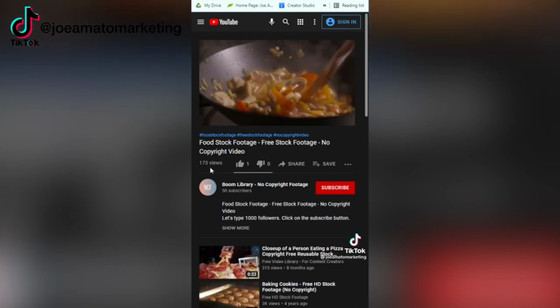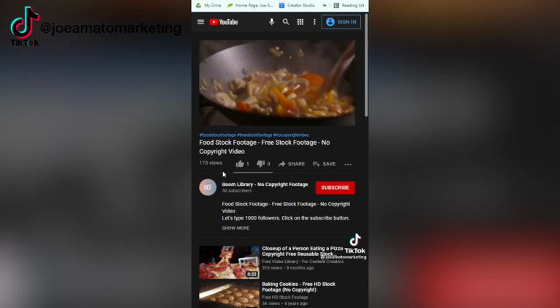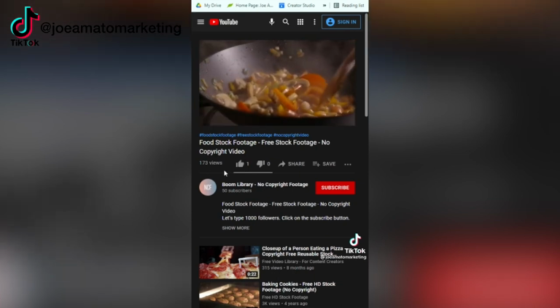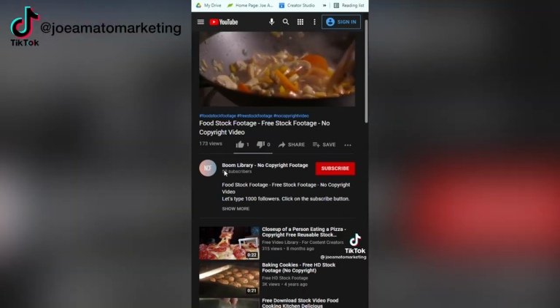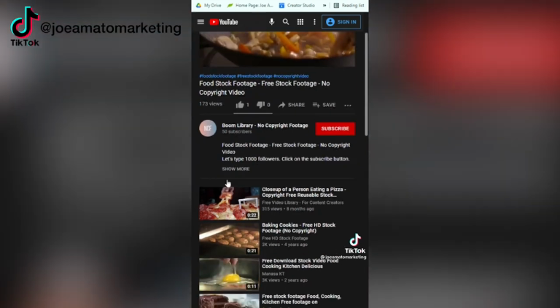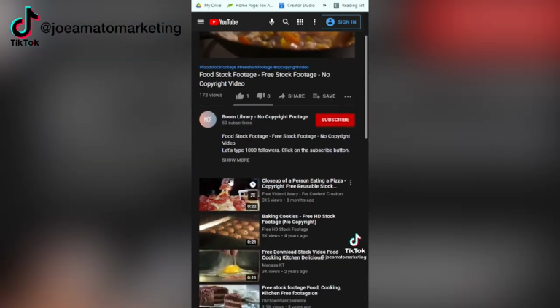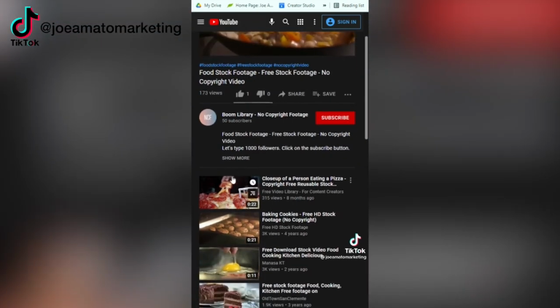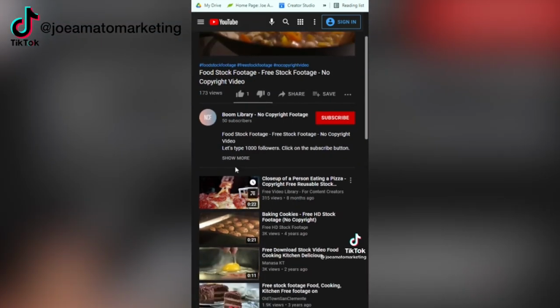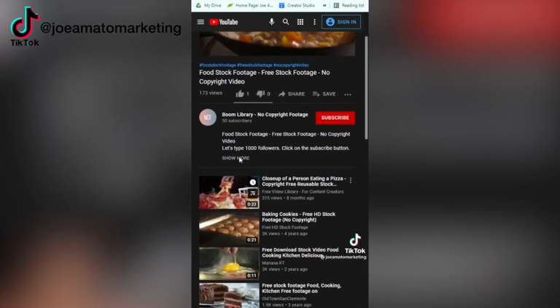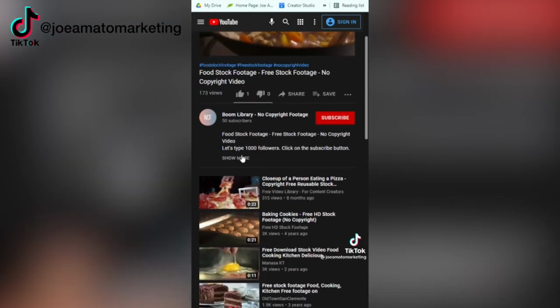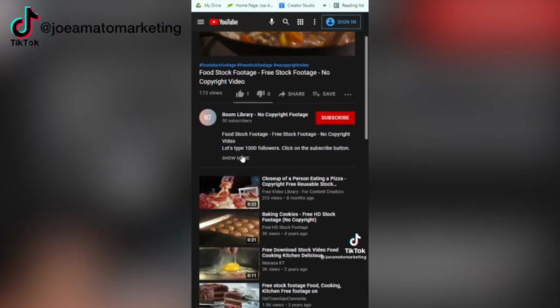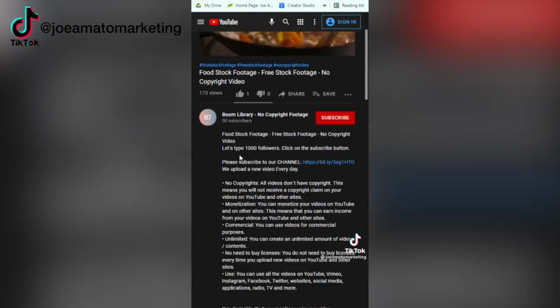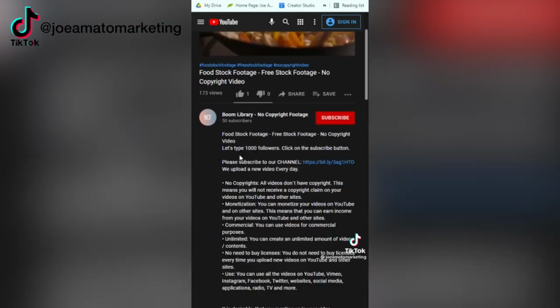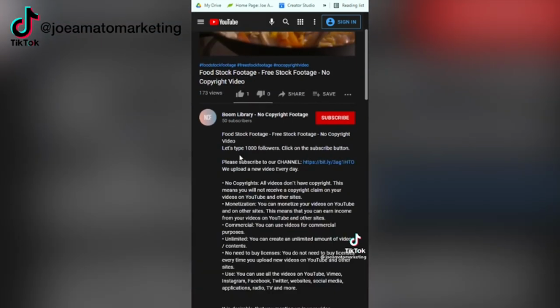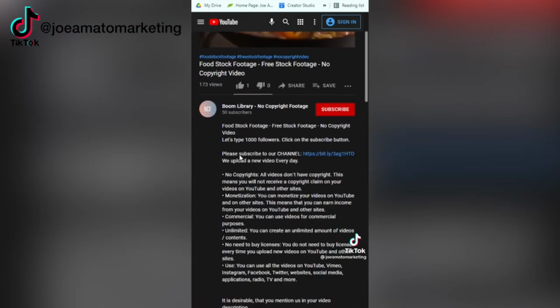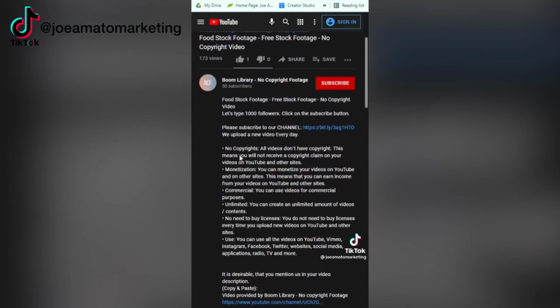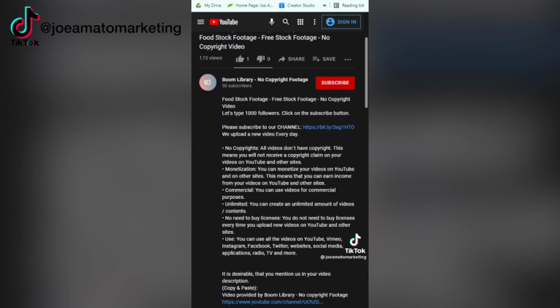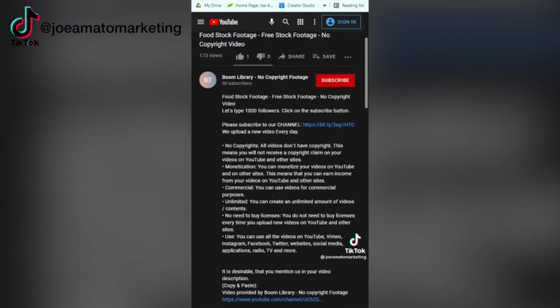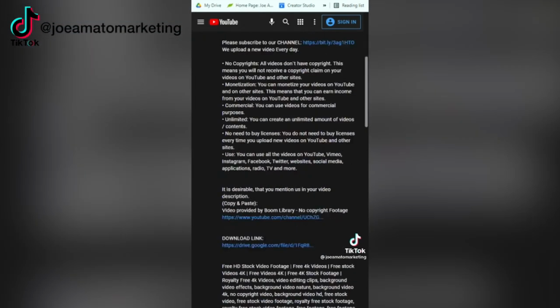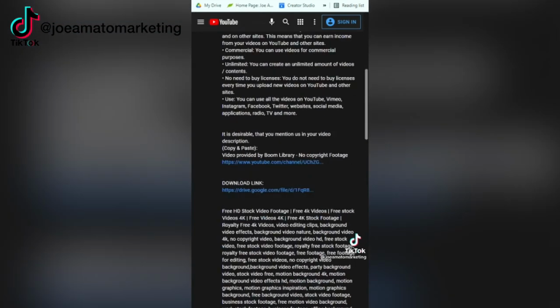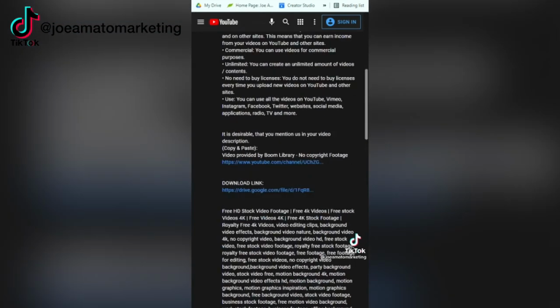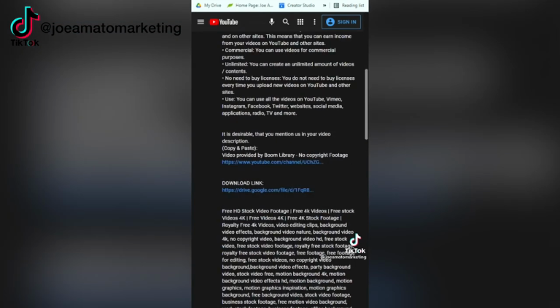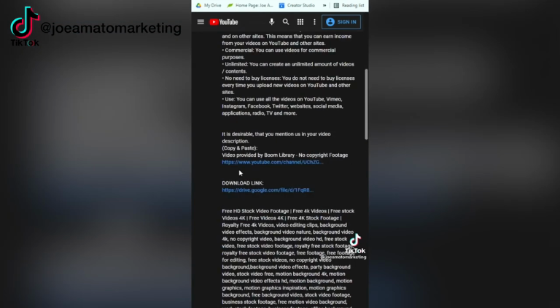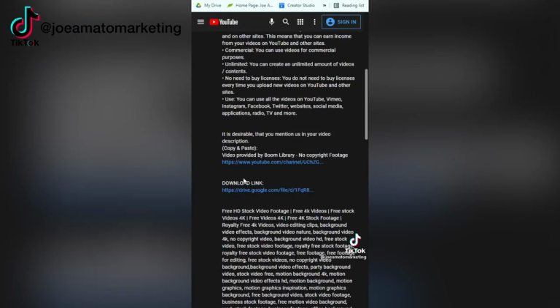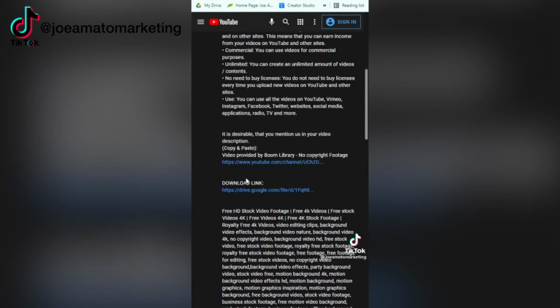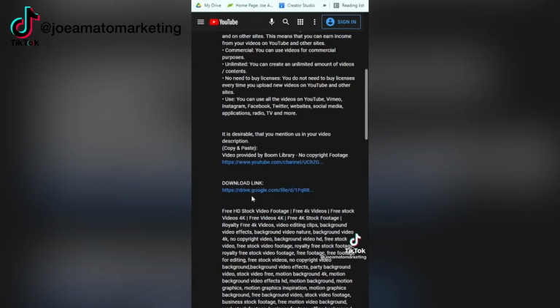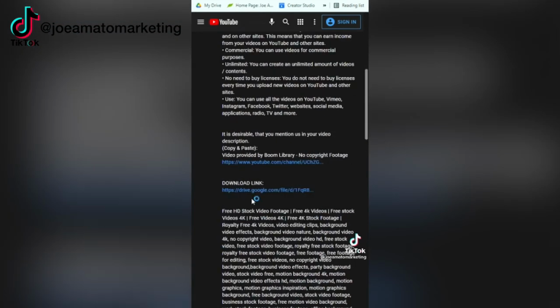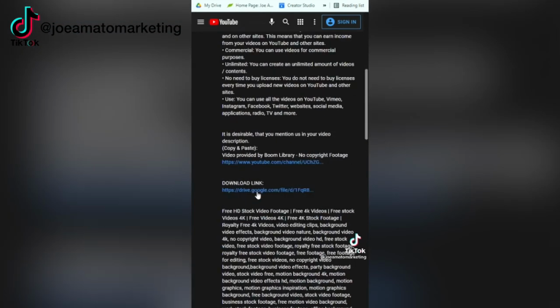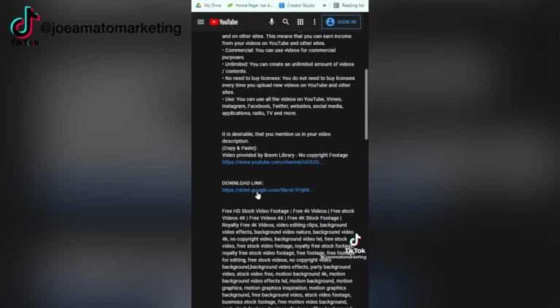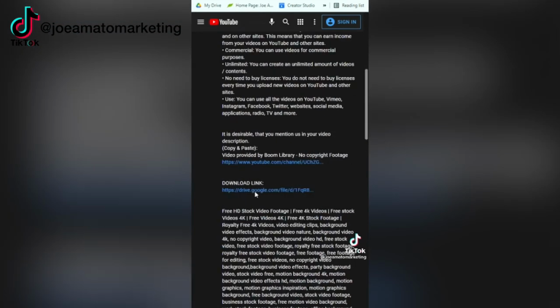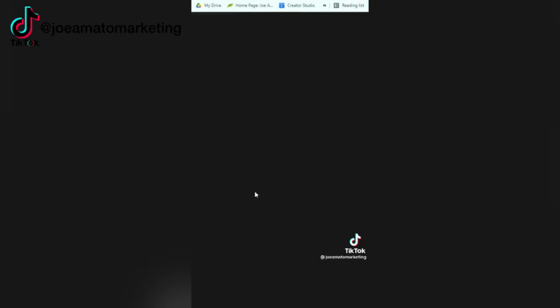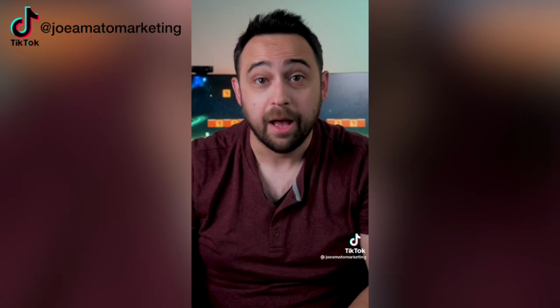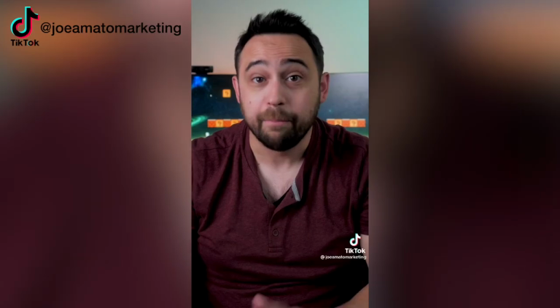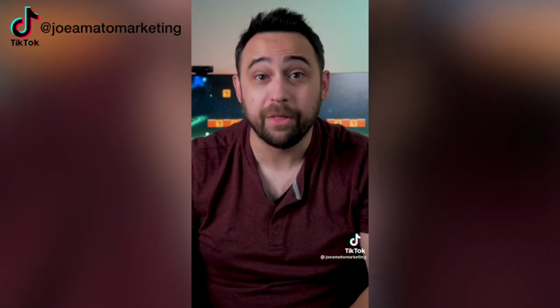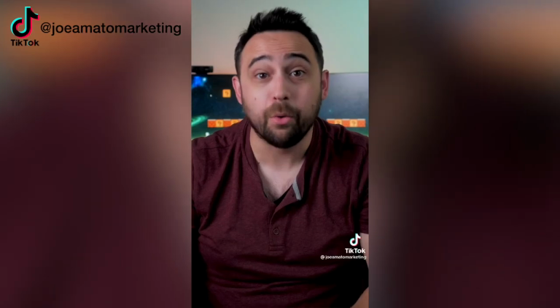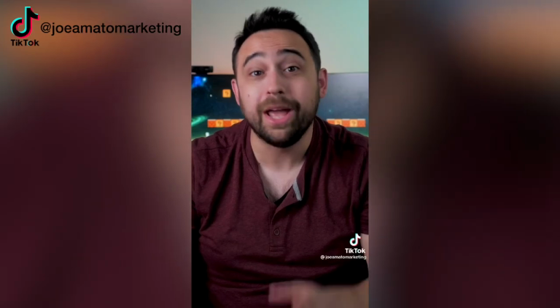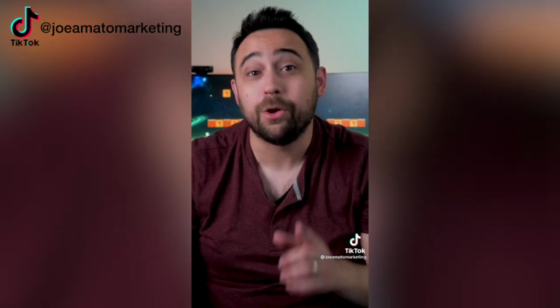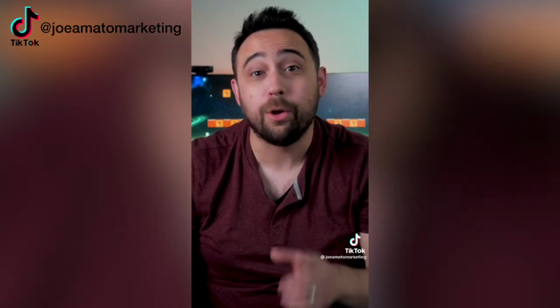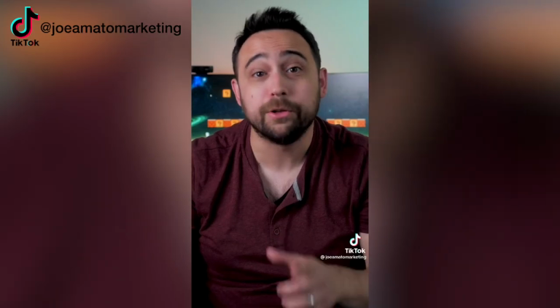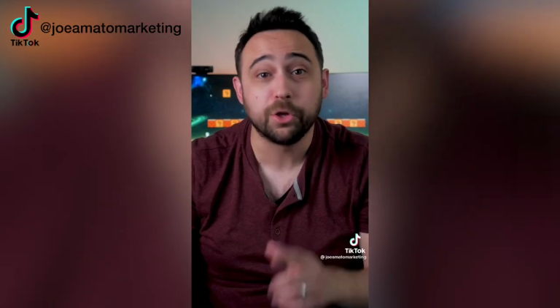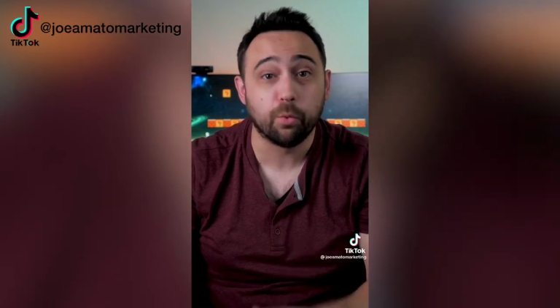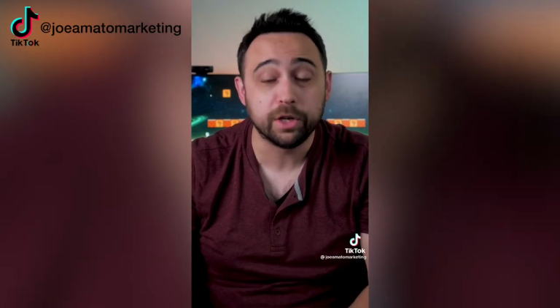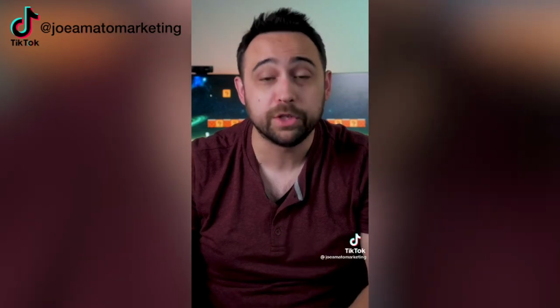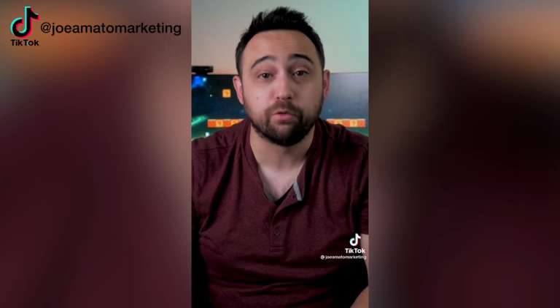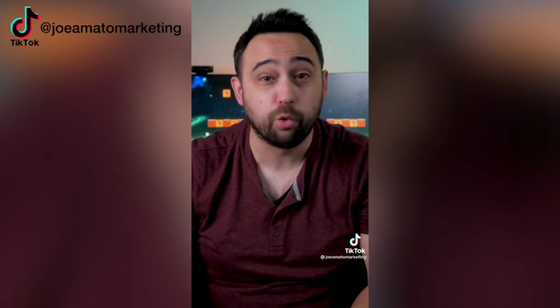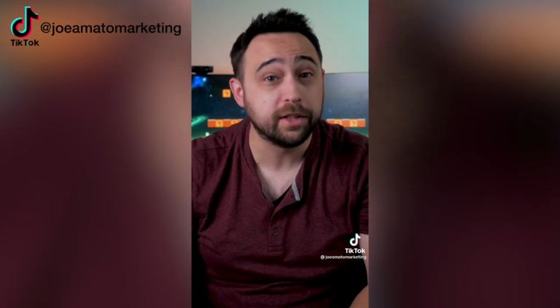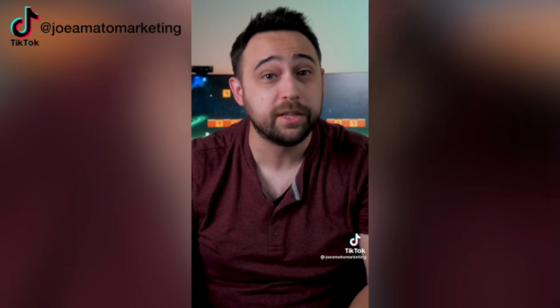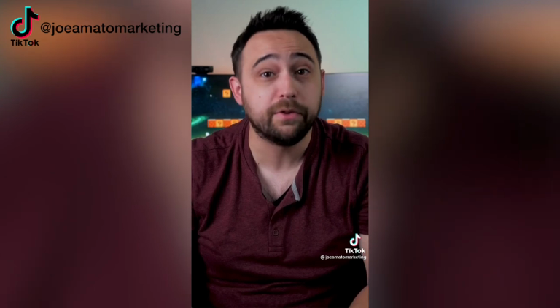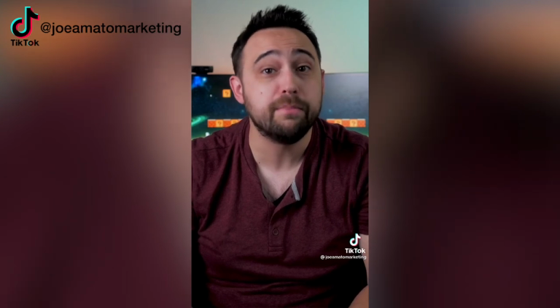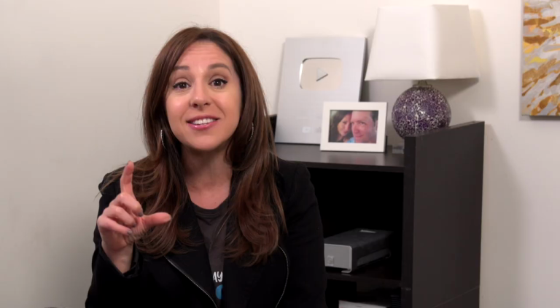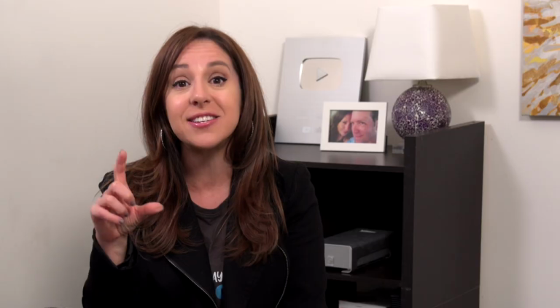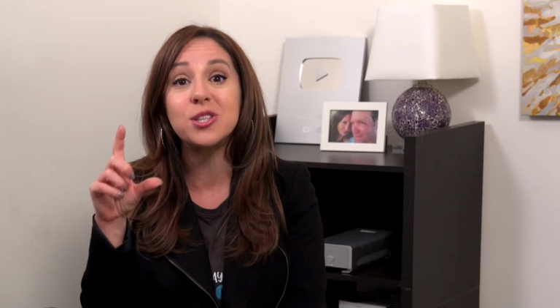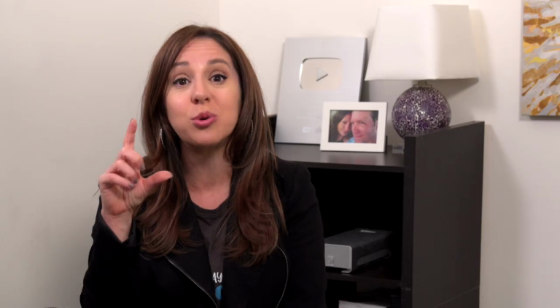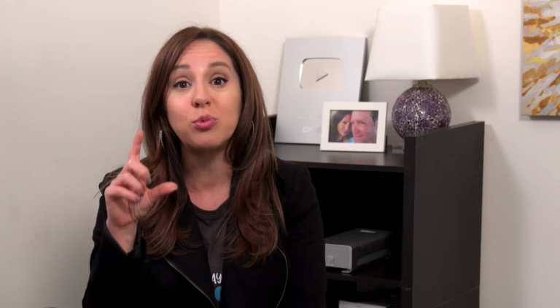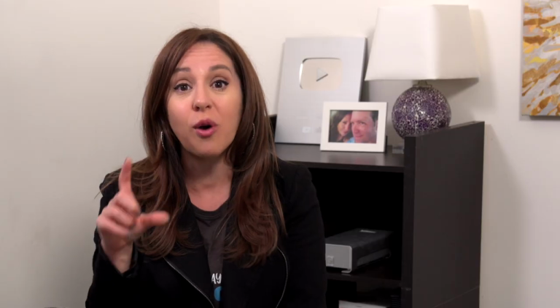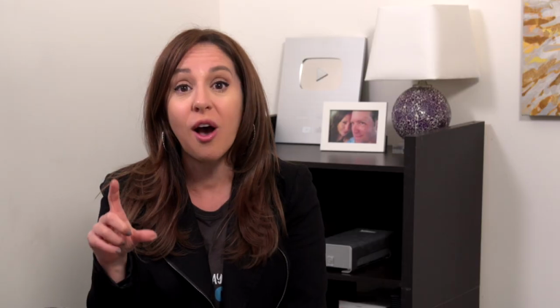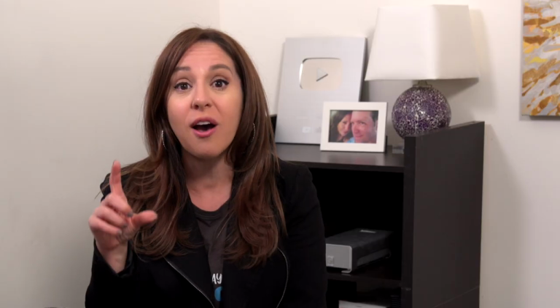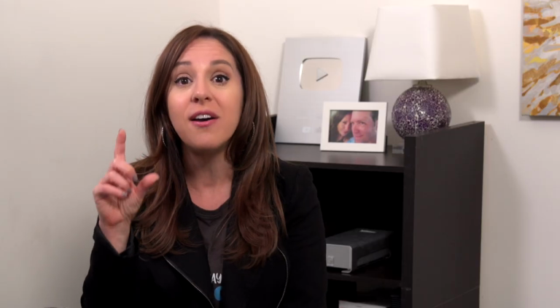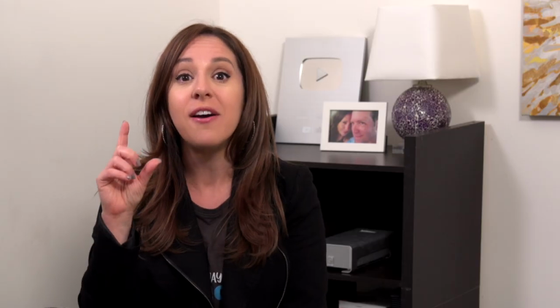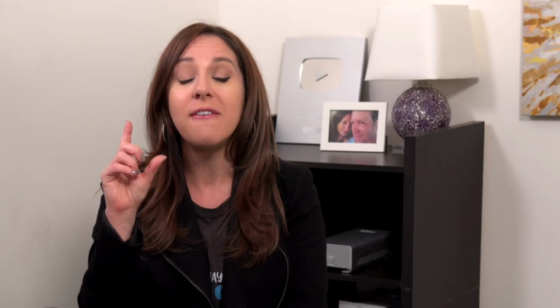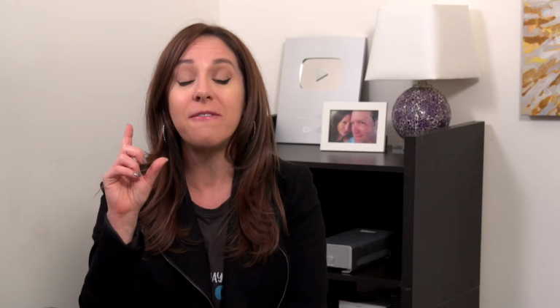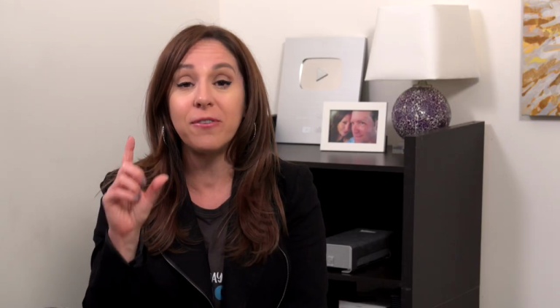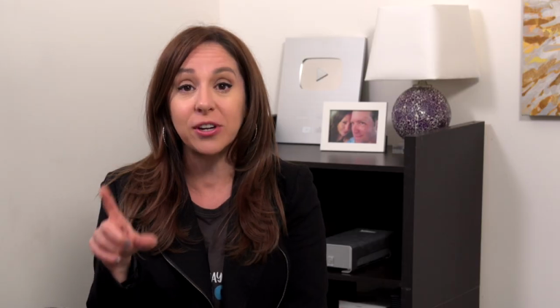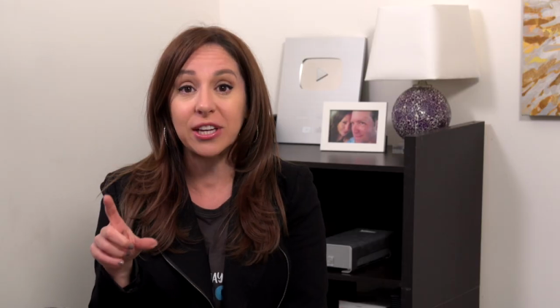He says that often, even in the description box, they will have a direct link to a Google Drive where you can access the raw footage.